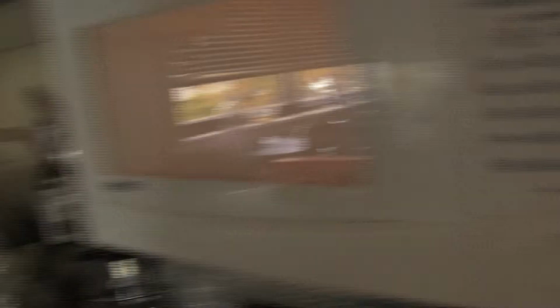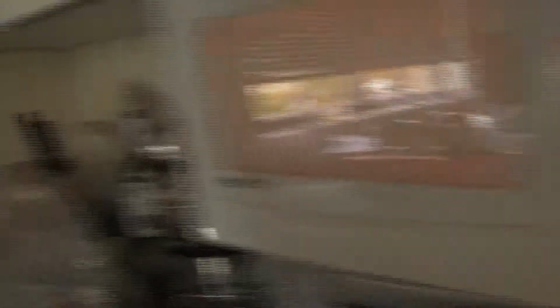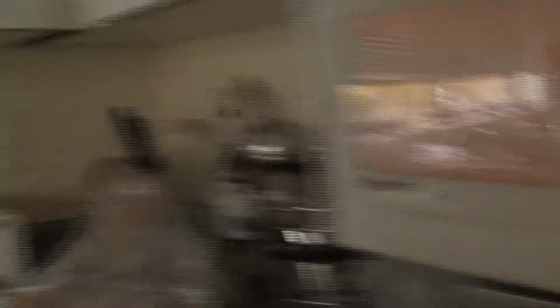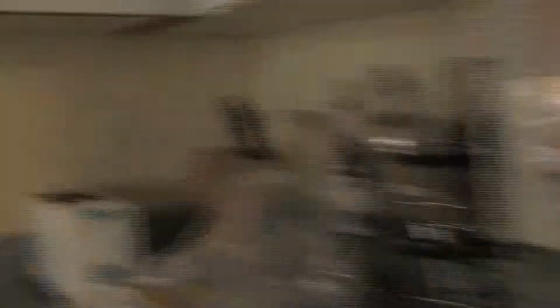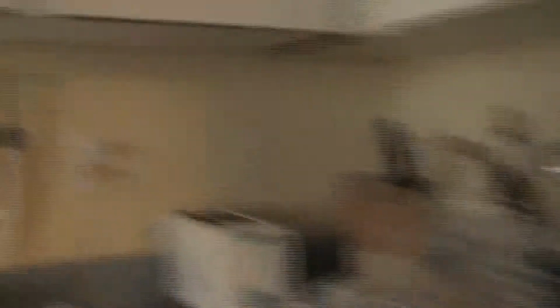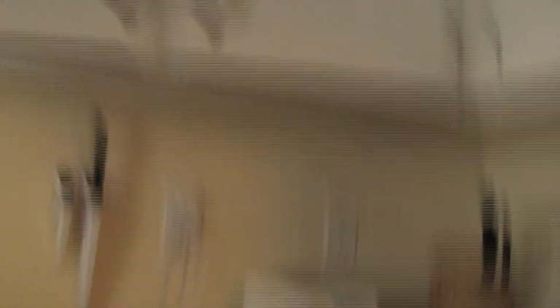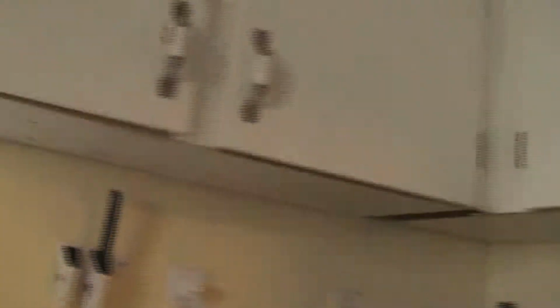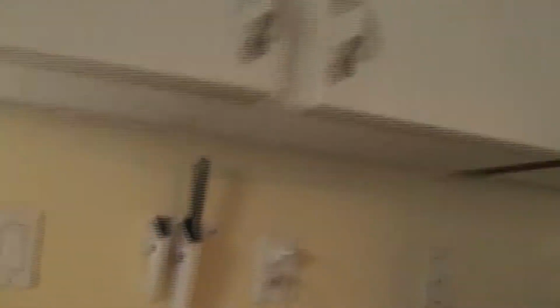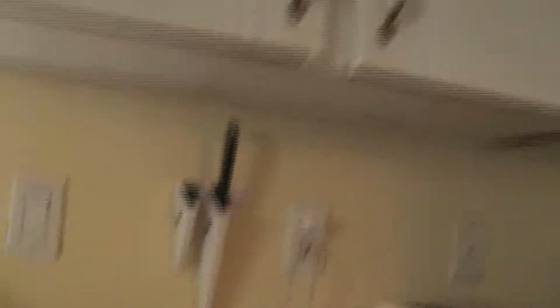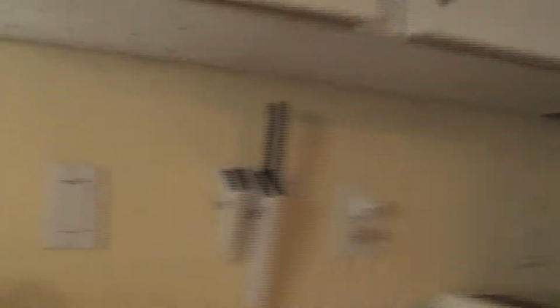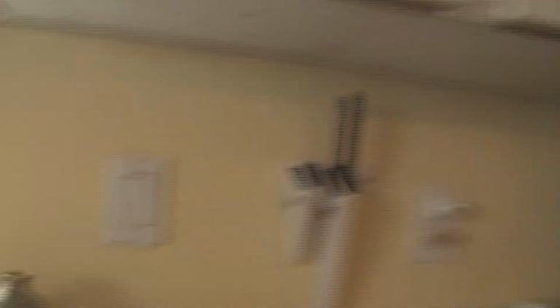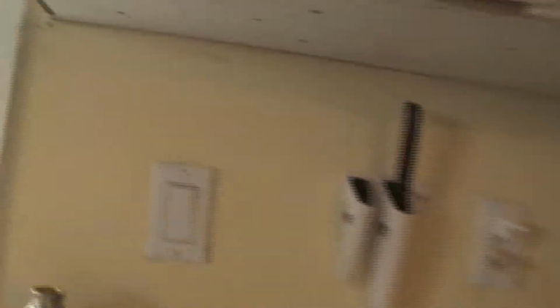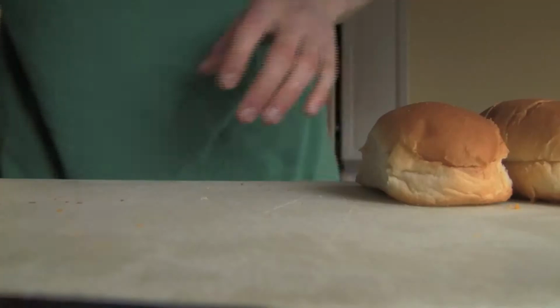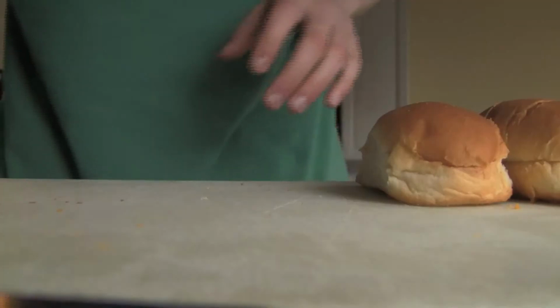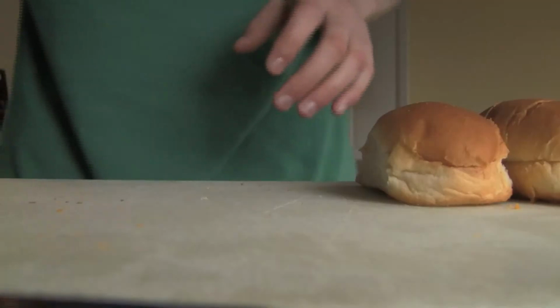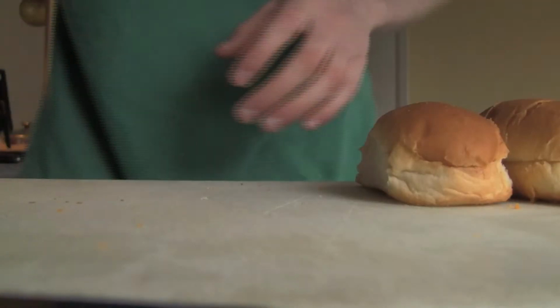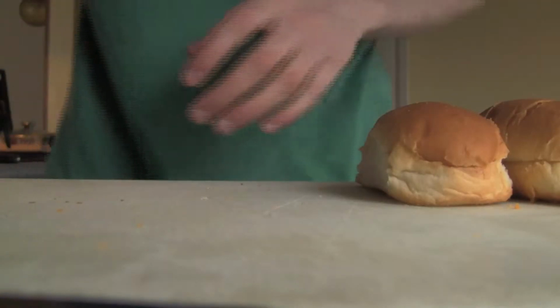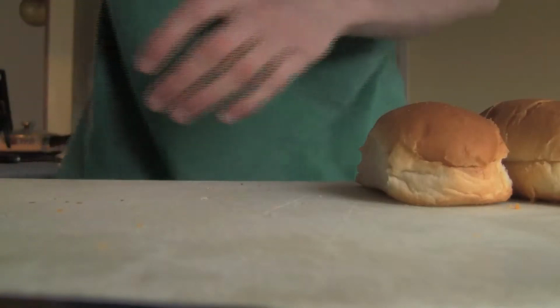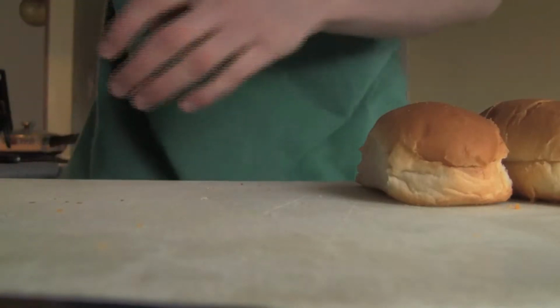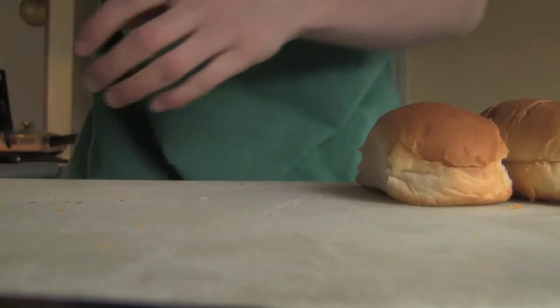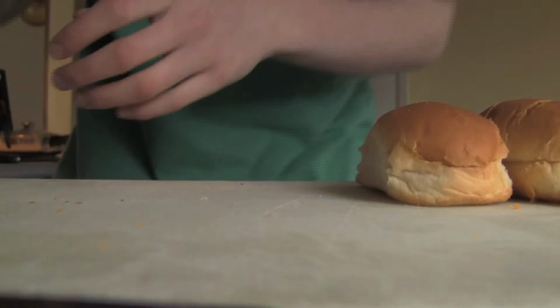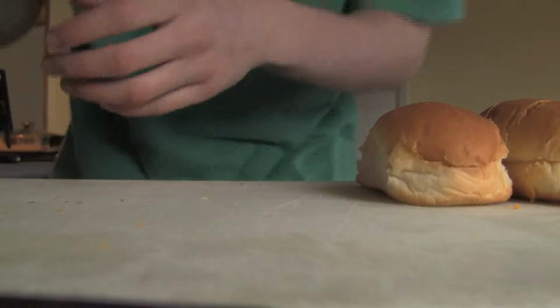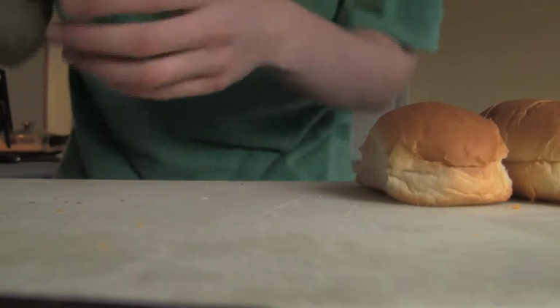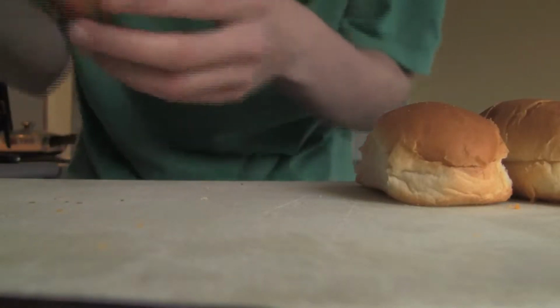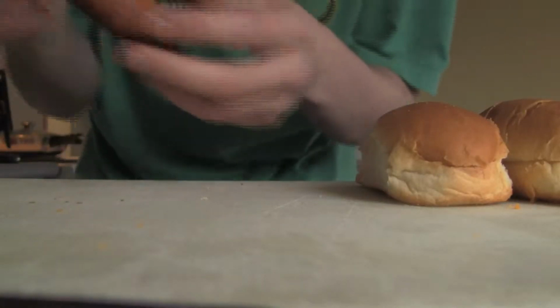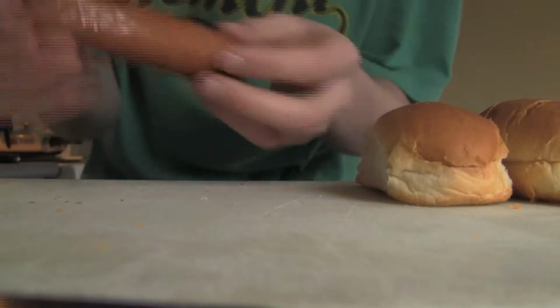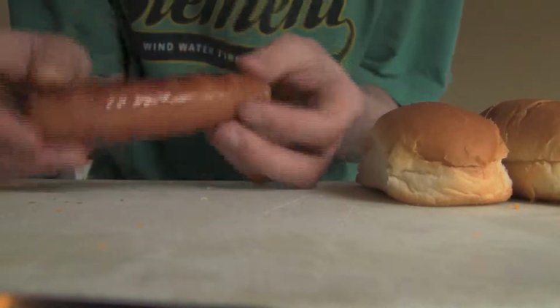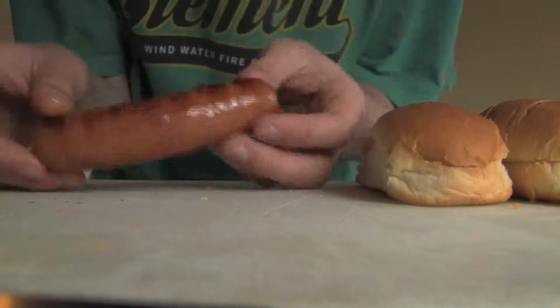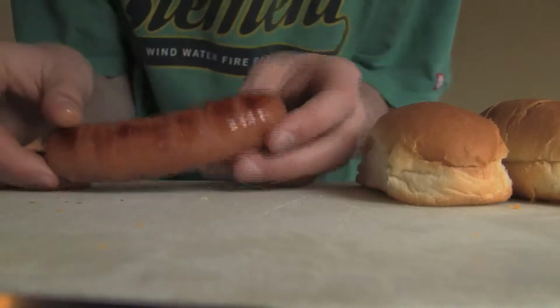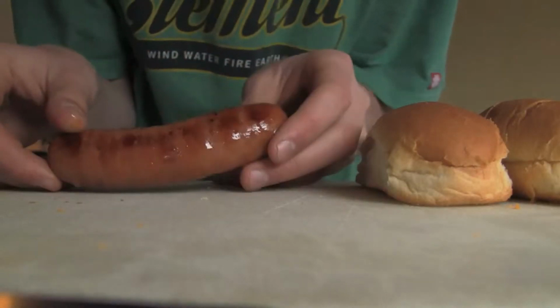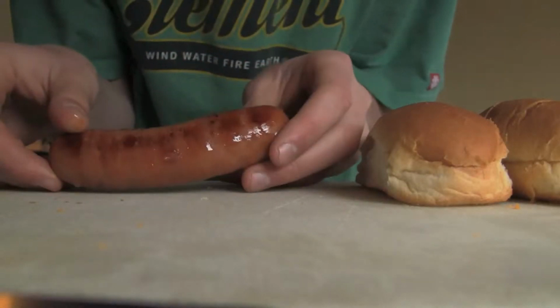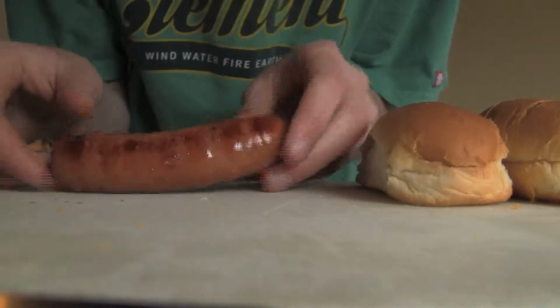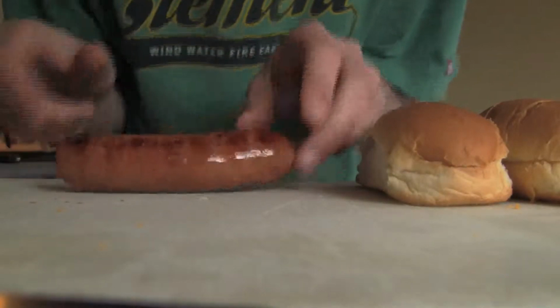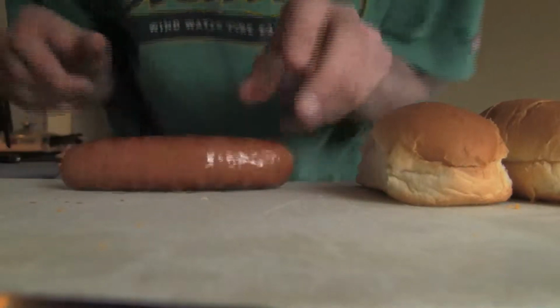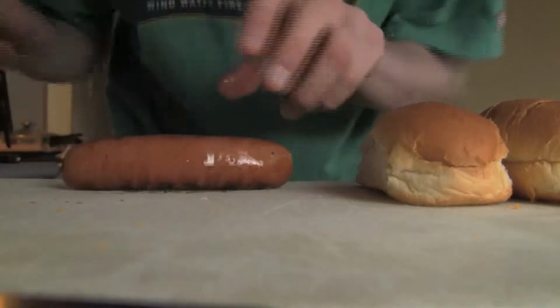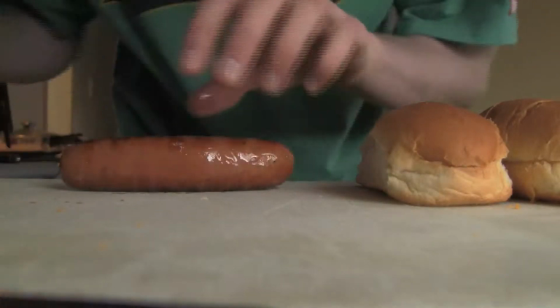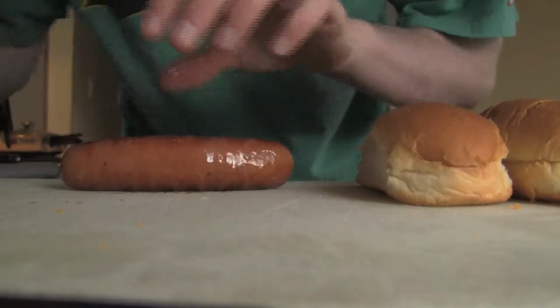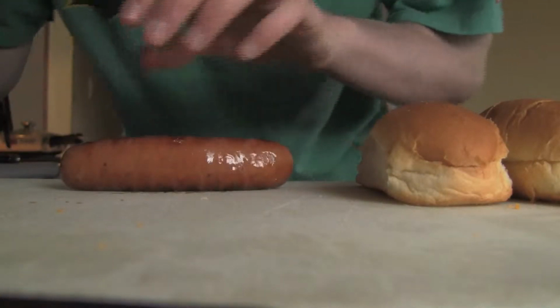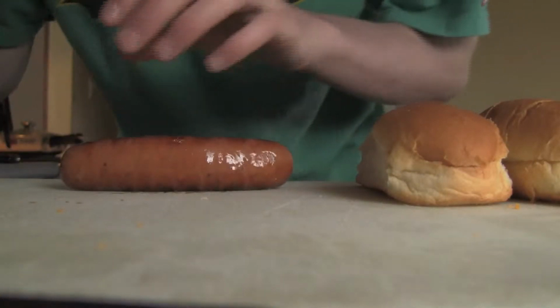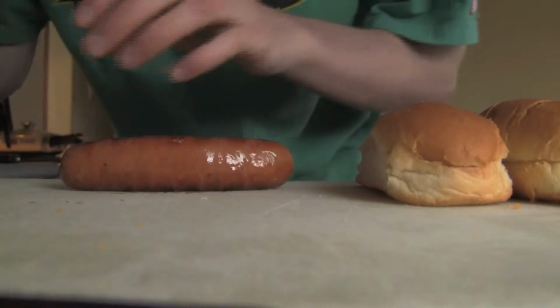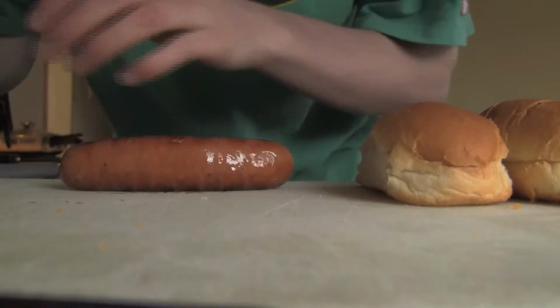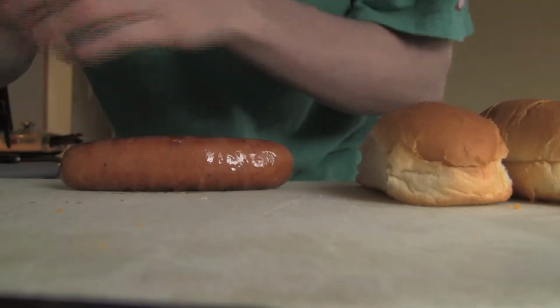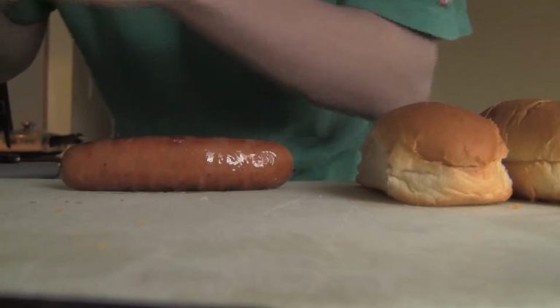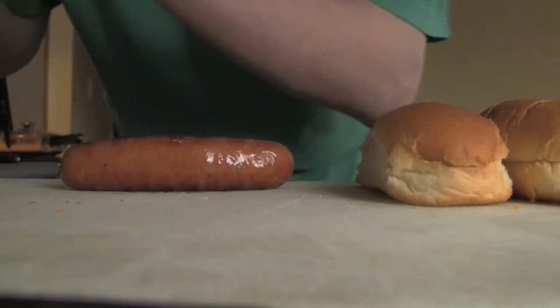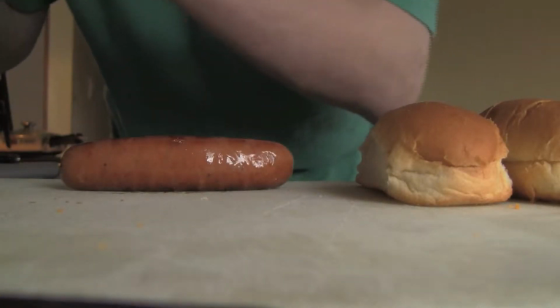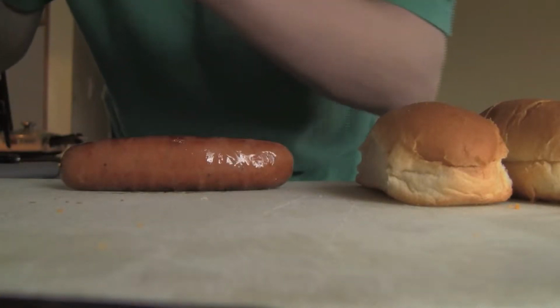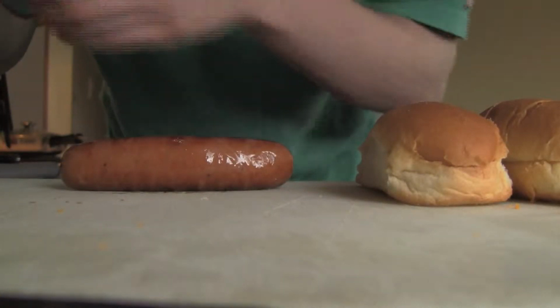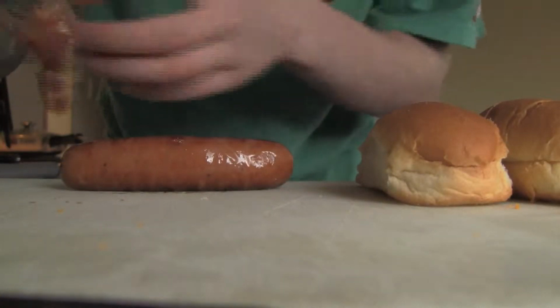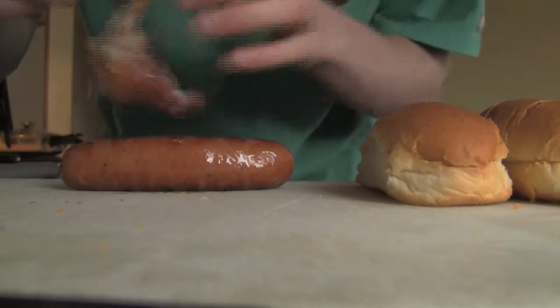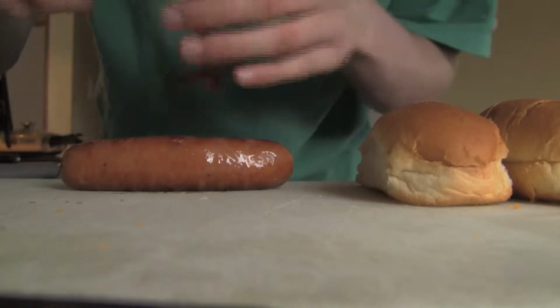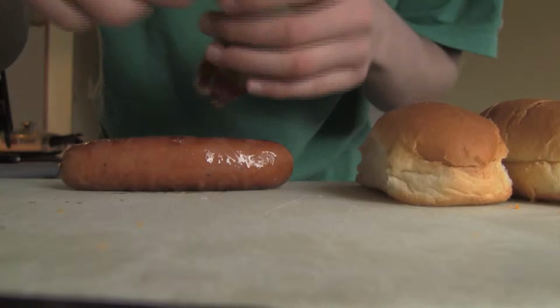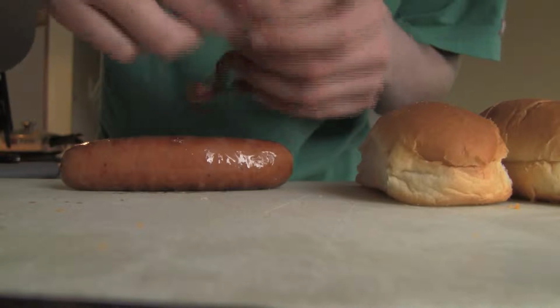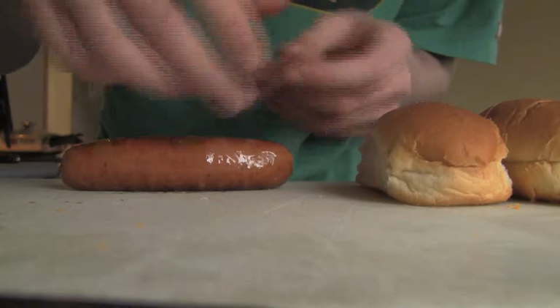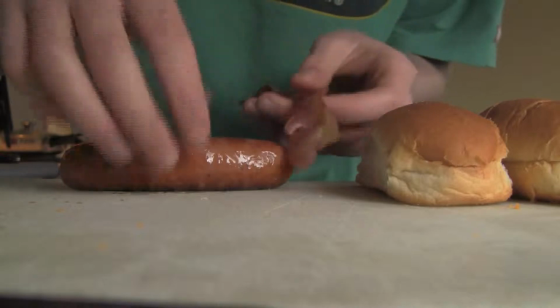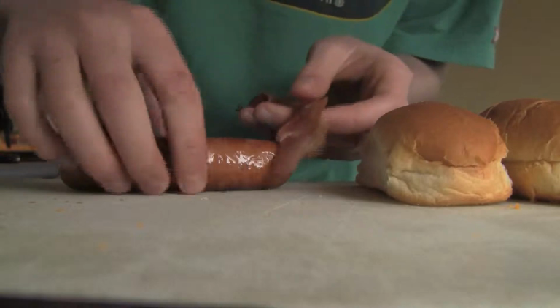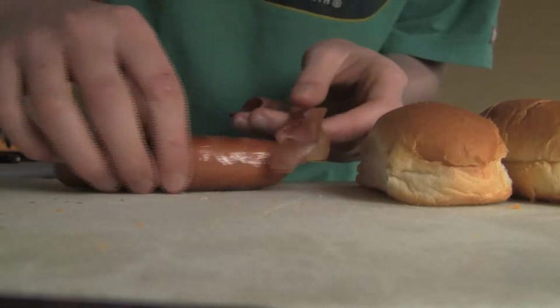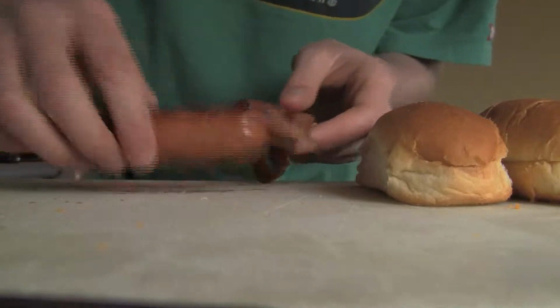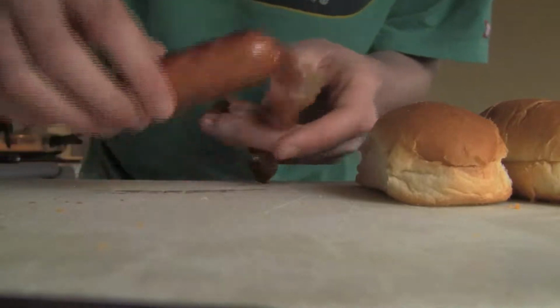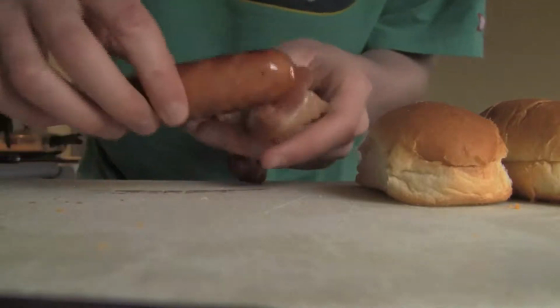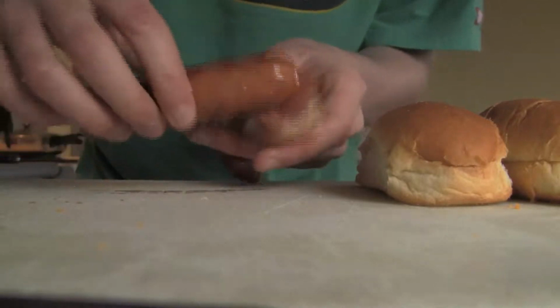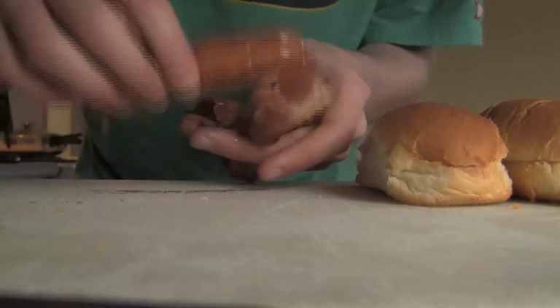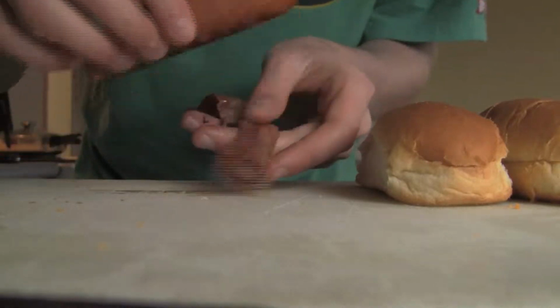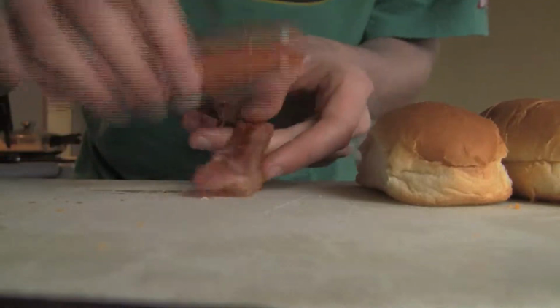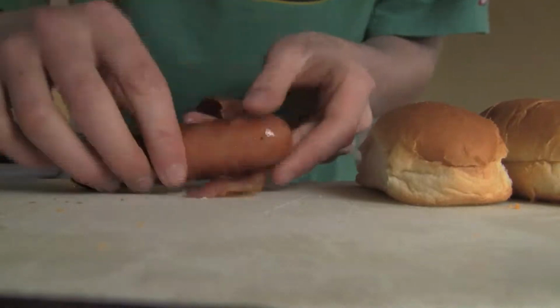Back to here. You're going to take your sausage right here and you want to wrap it in your bacon.